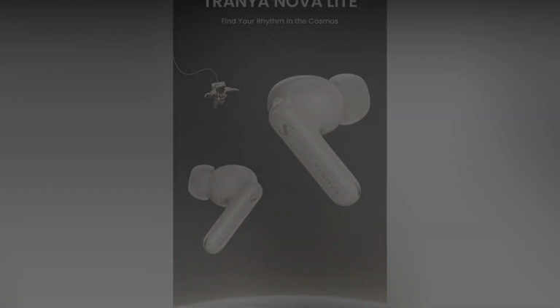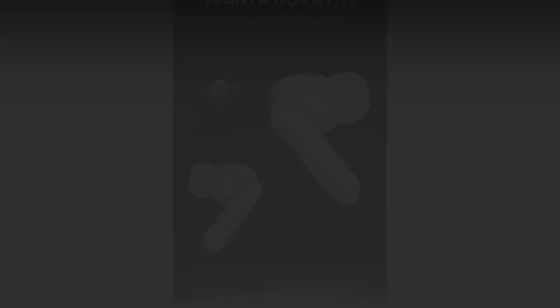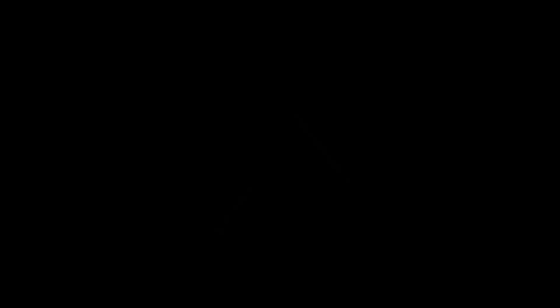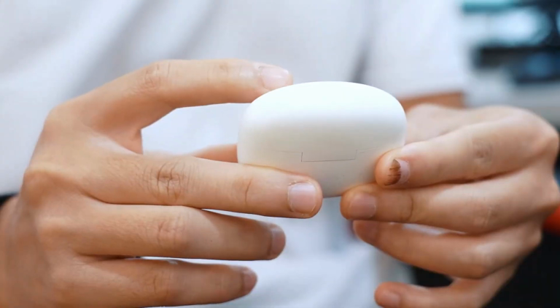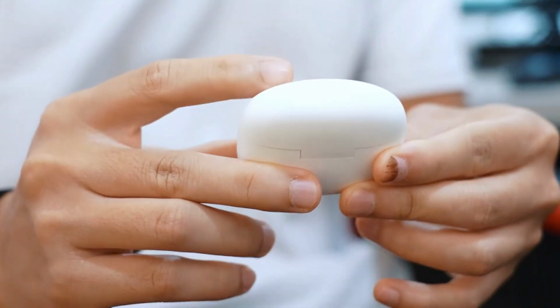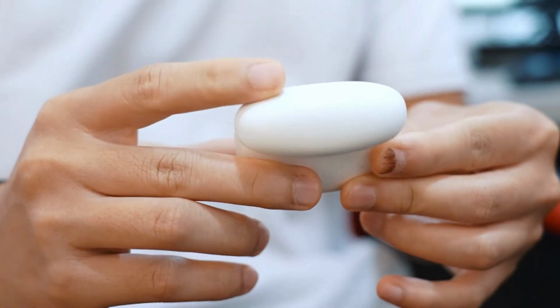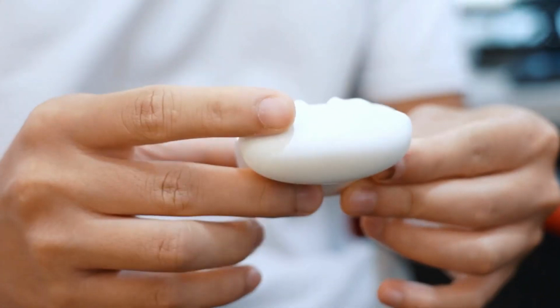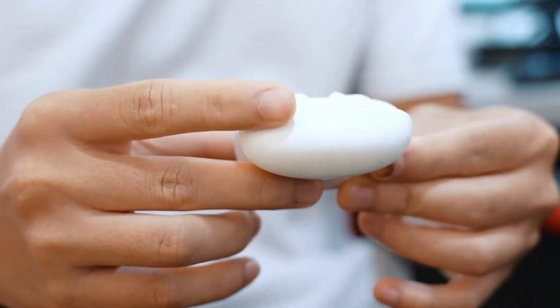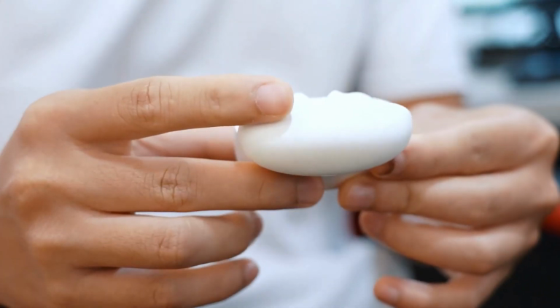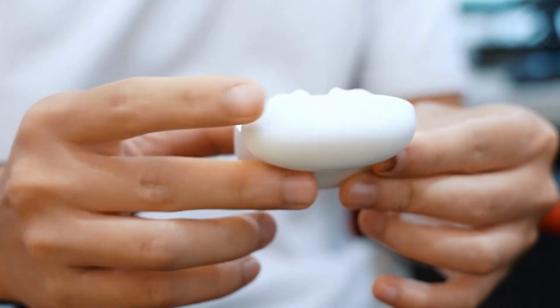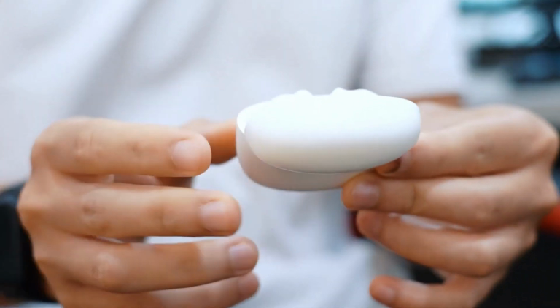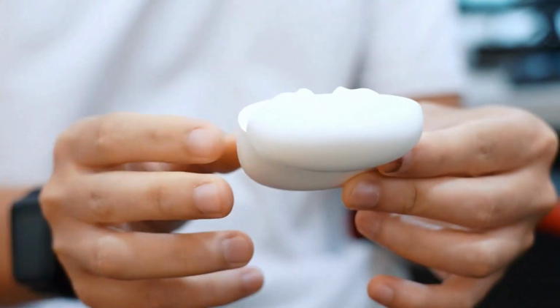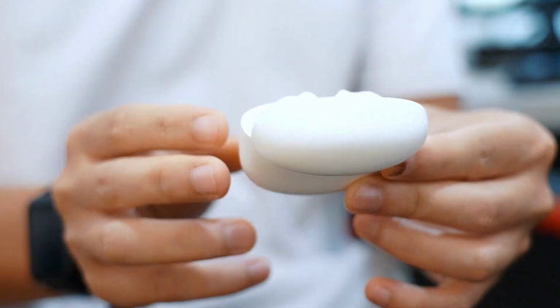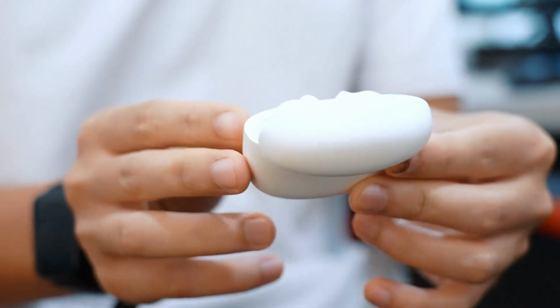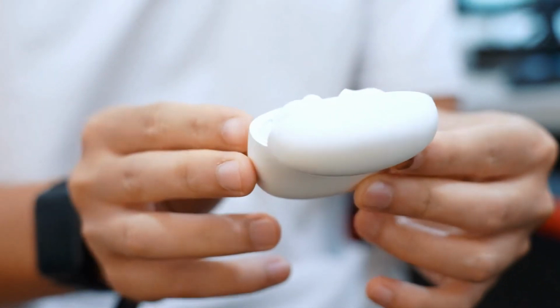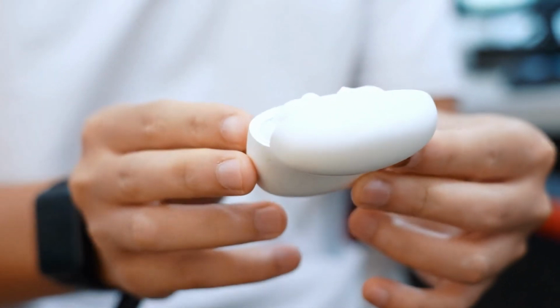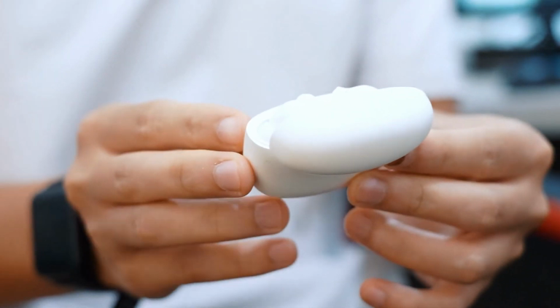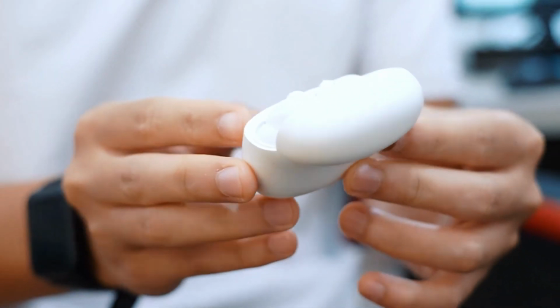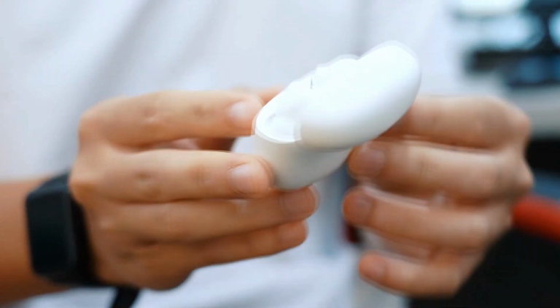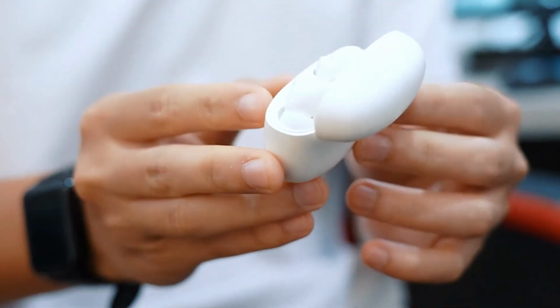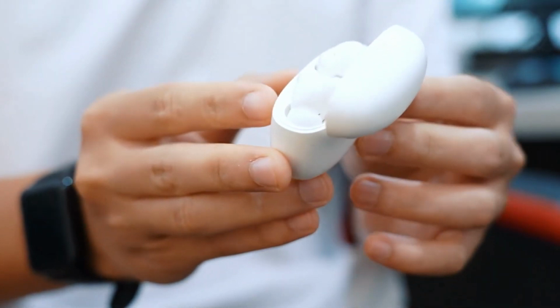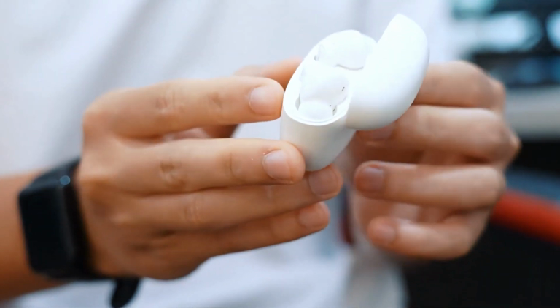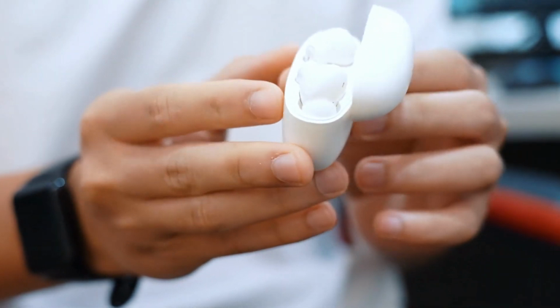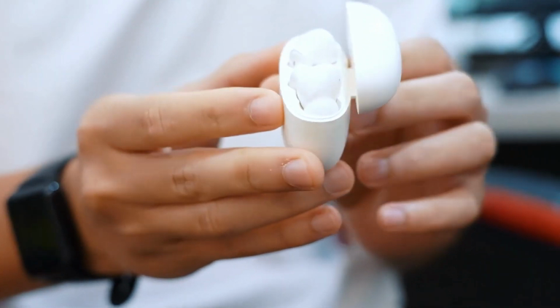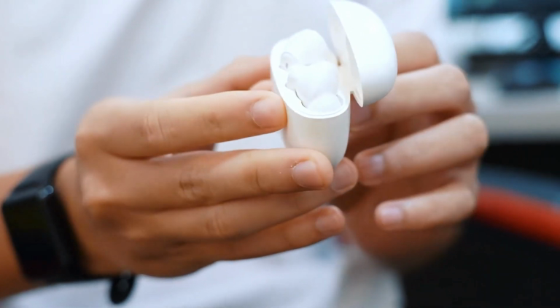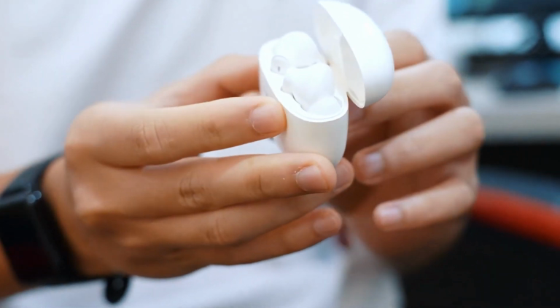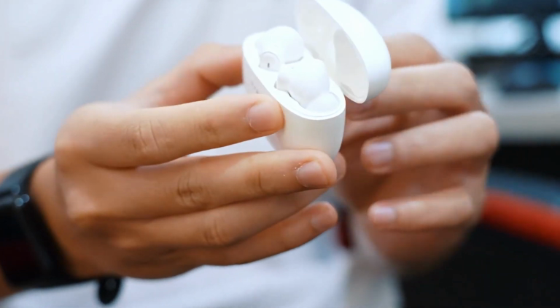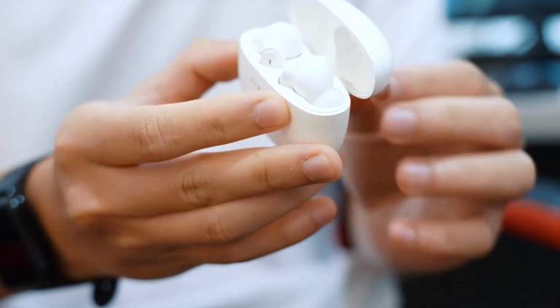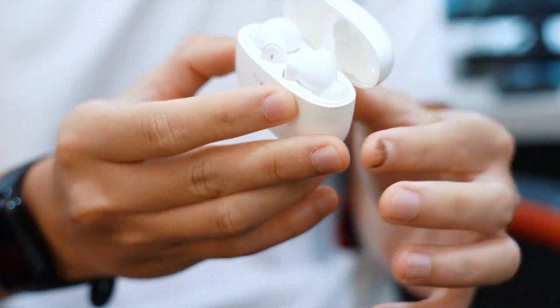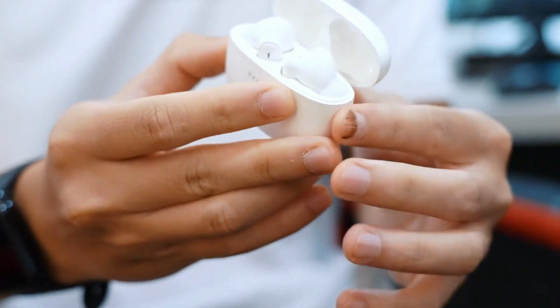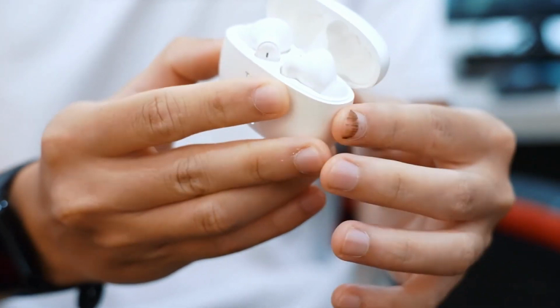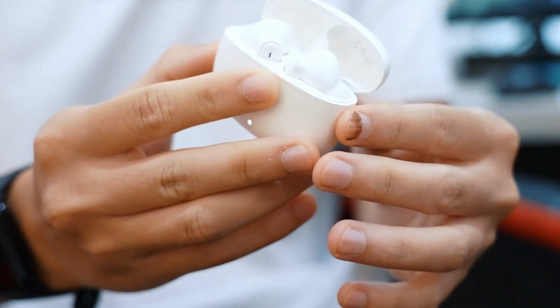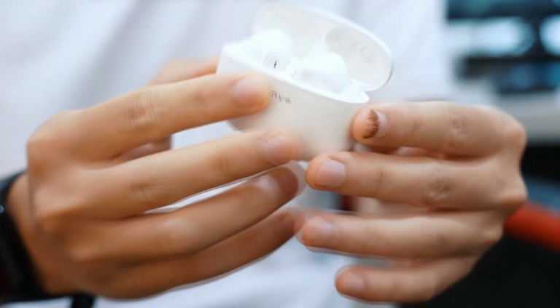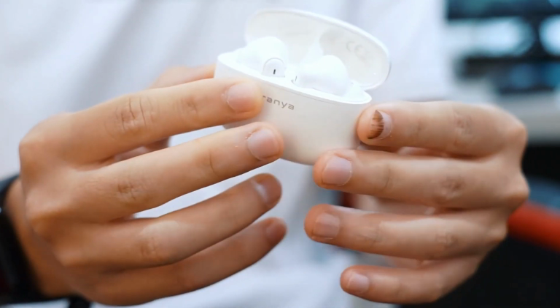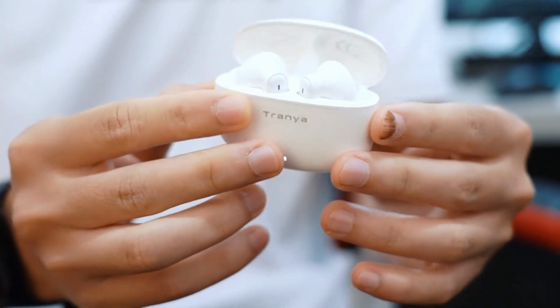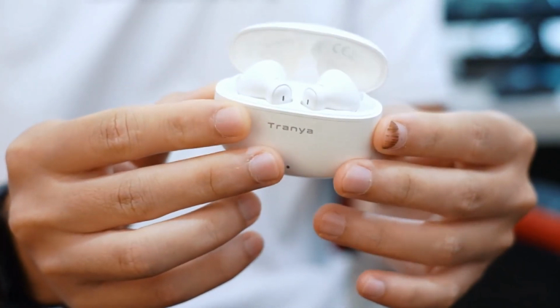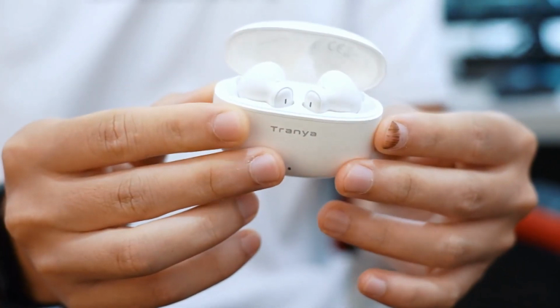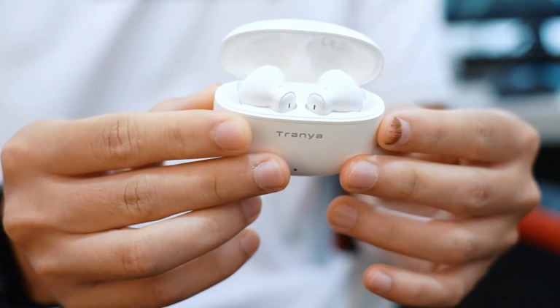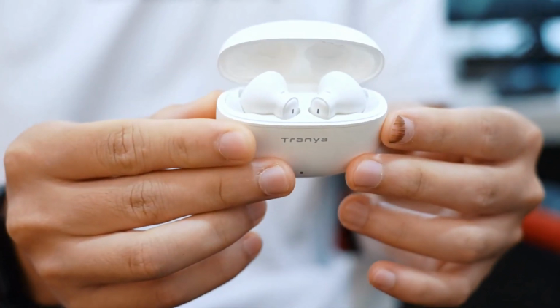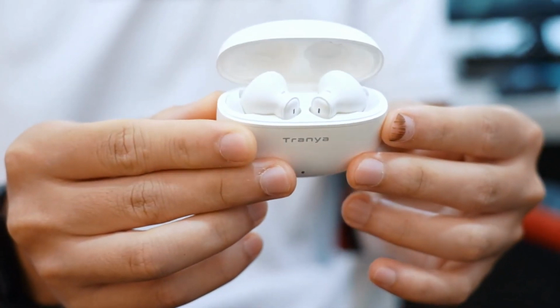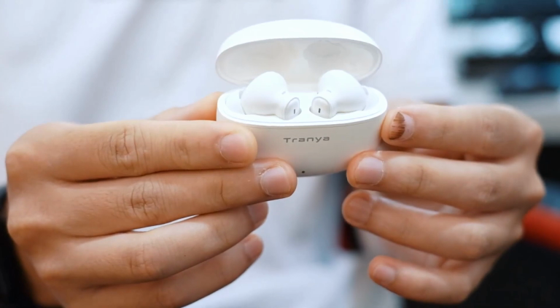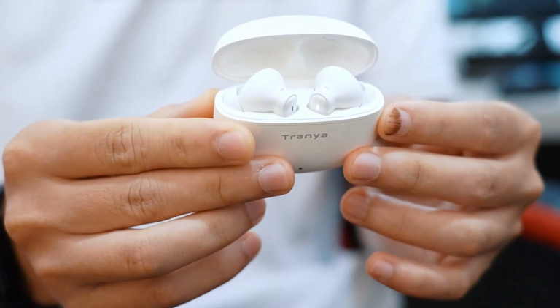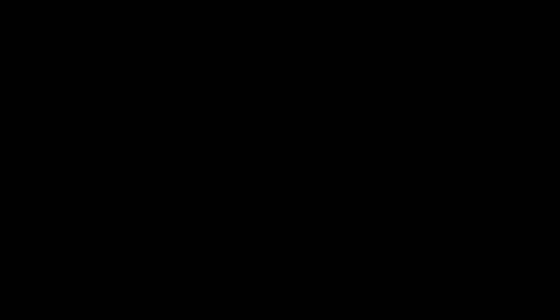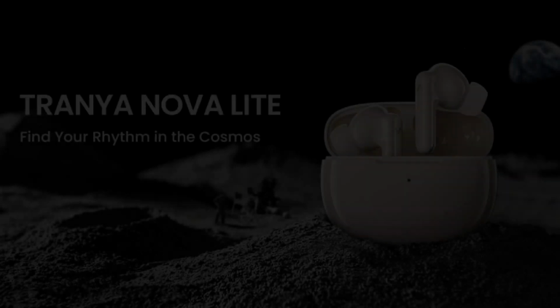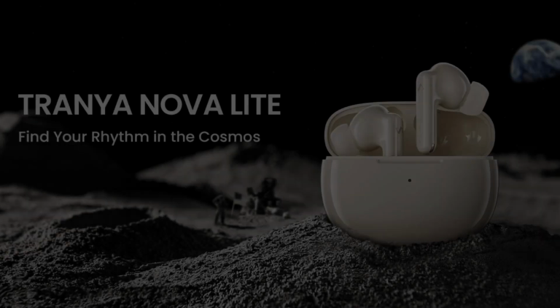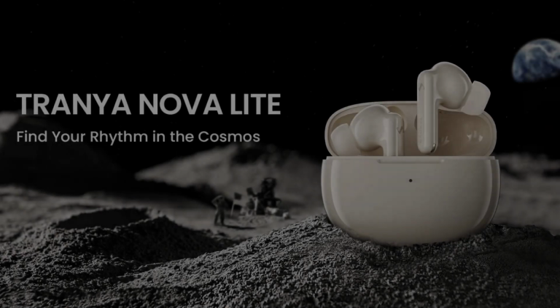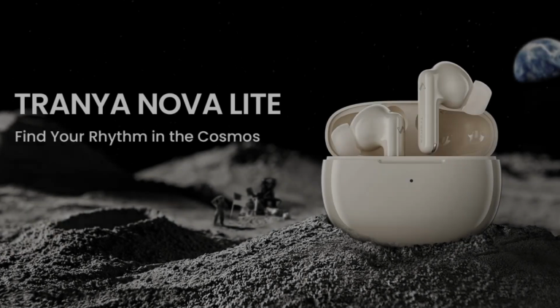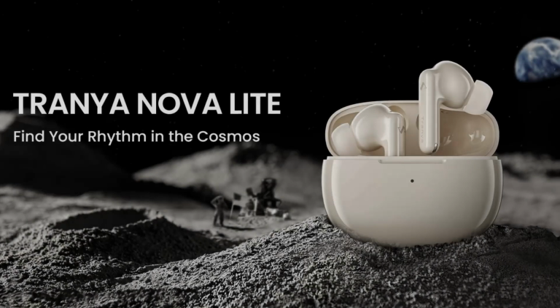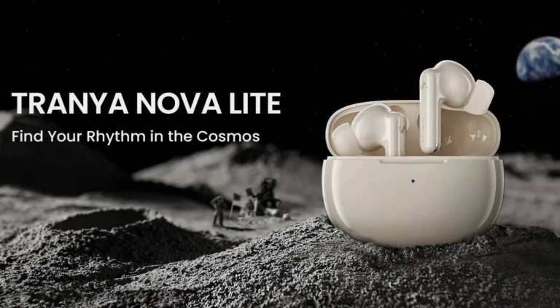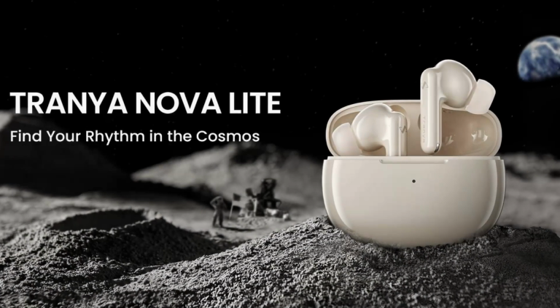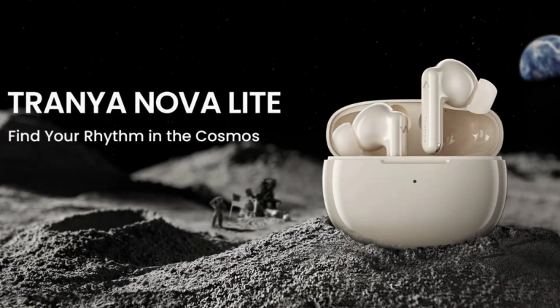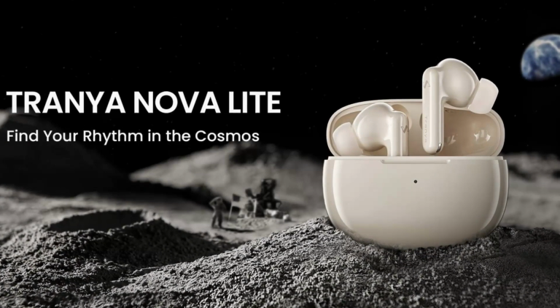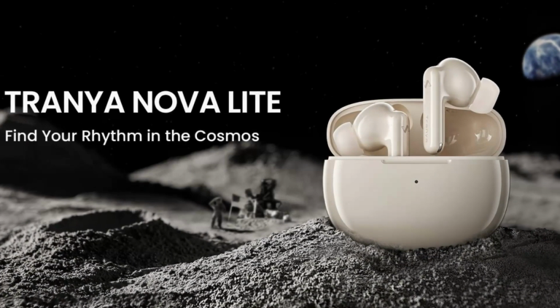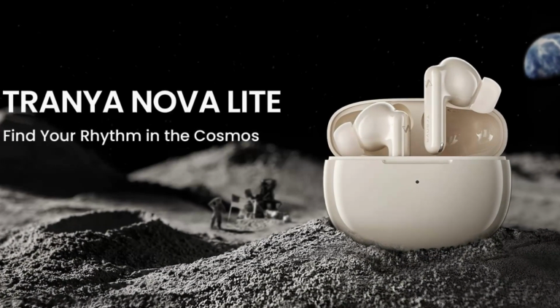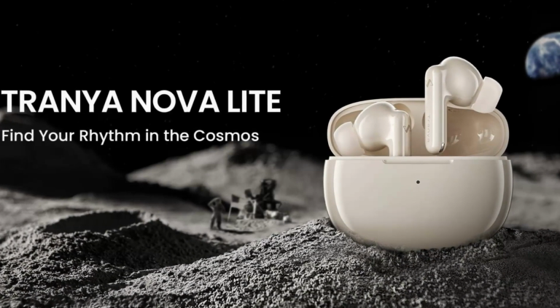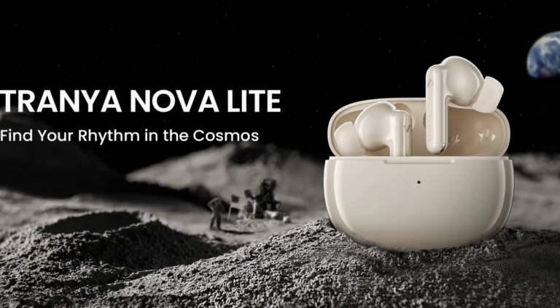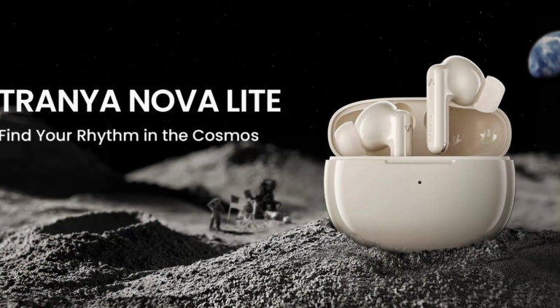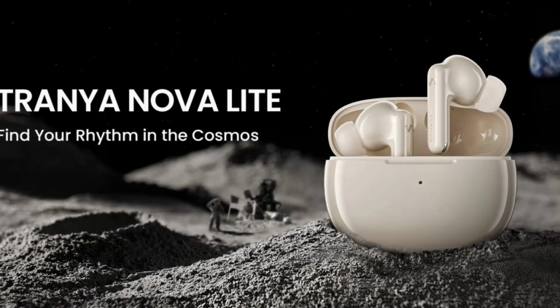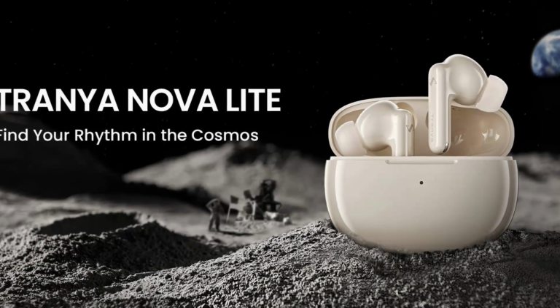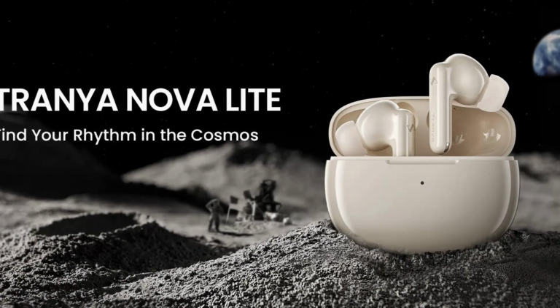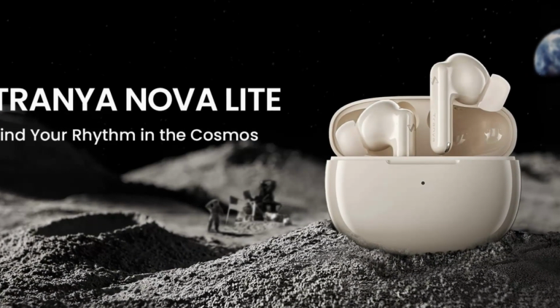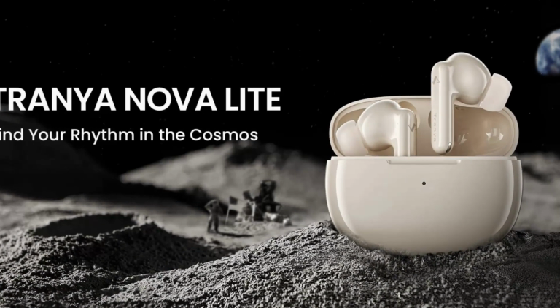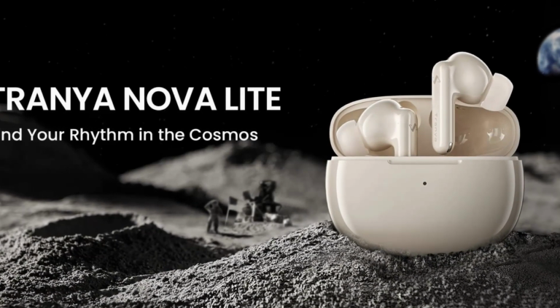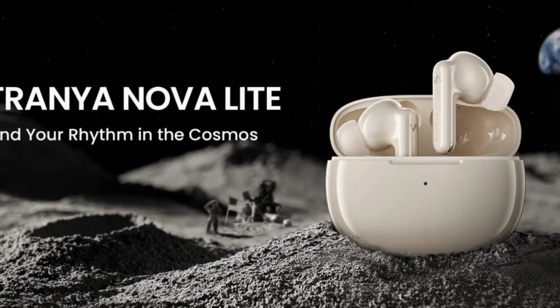In conclusion, the Trania Nova Lite delivers an affordable option with impressive features, making it a recommended choice for those on a budget.